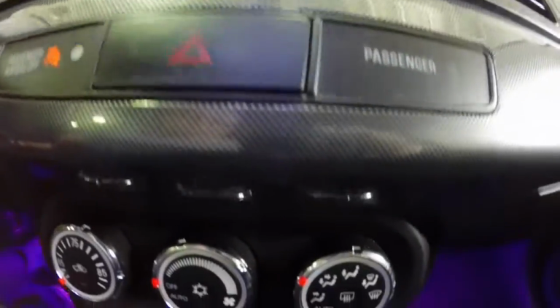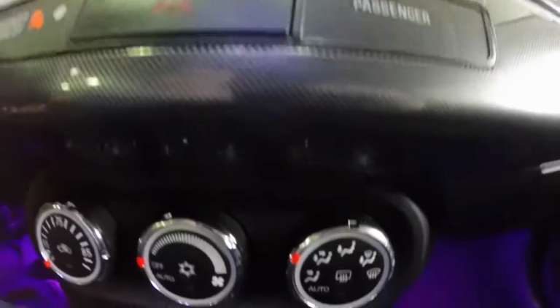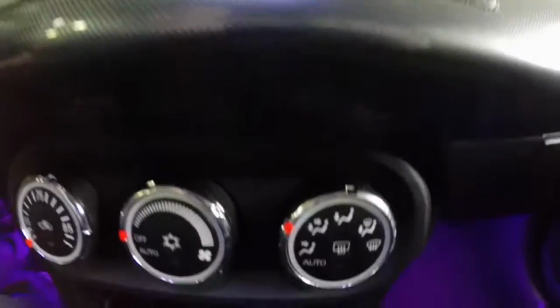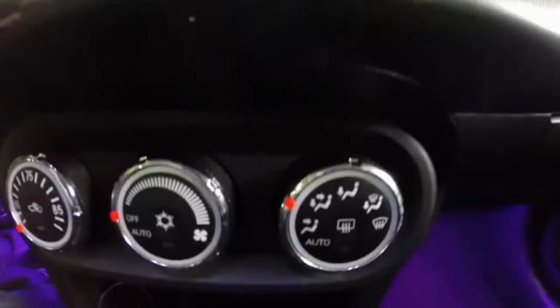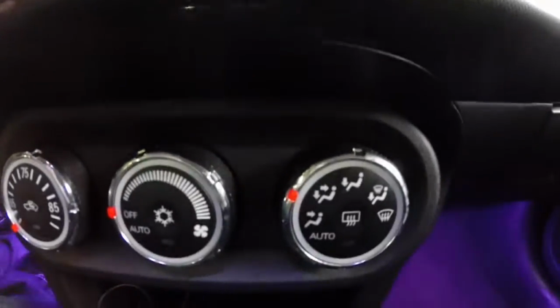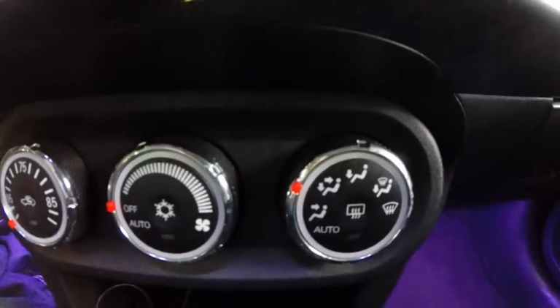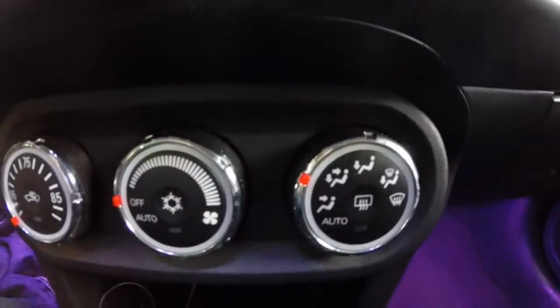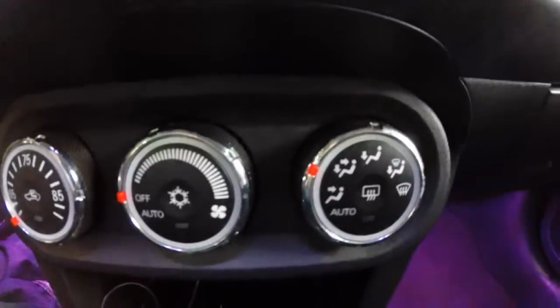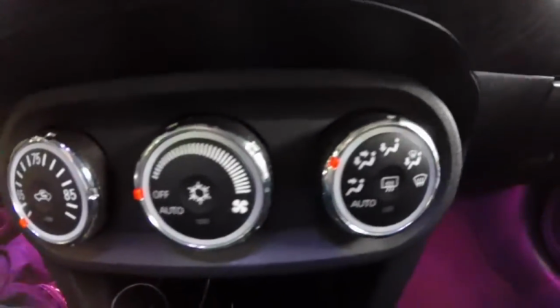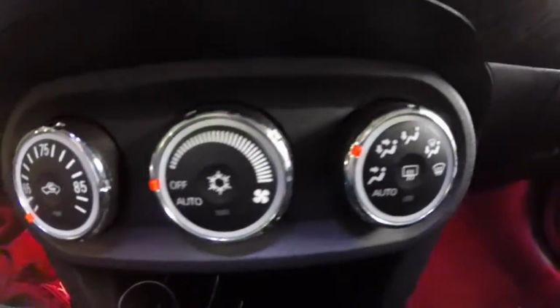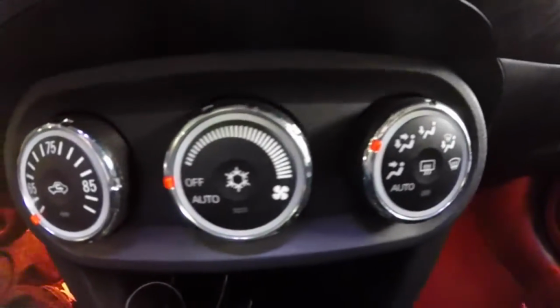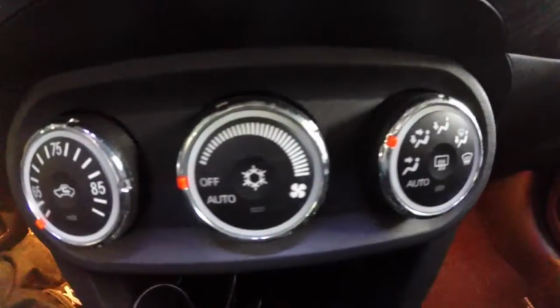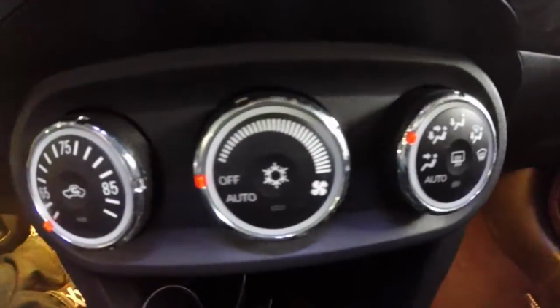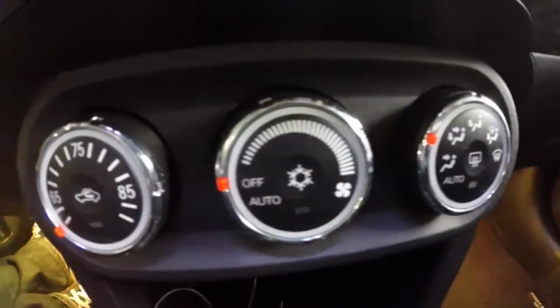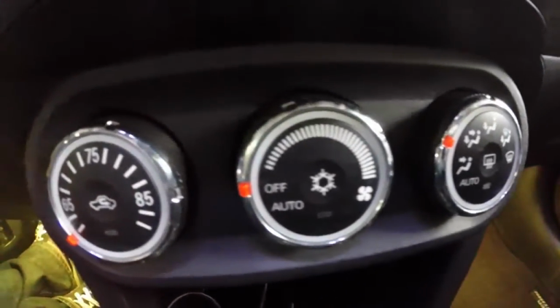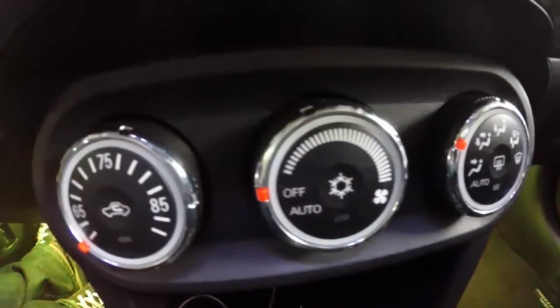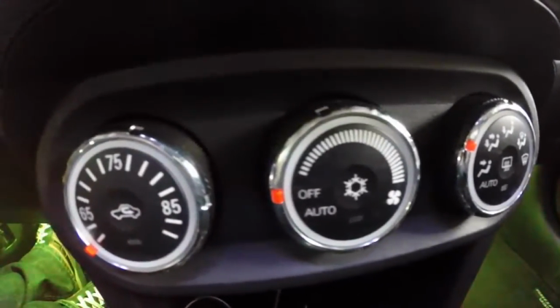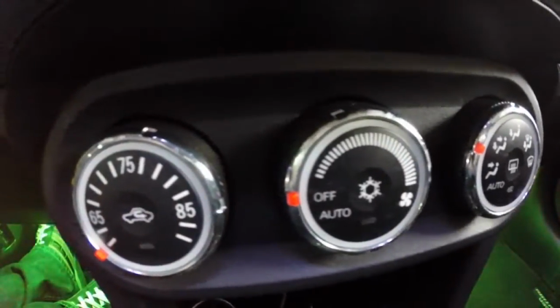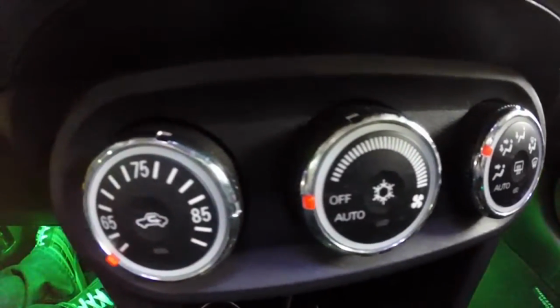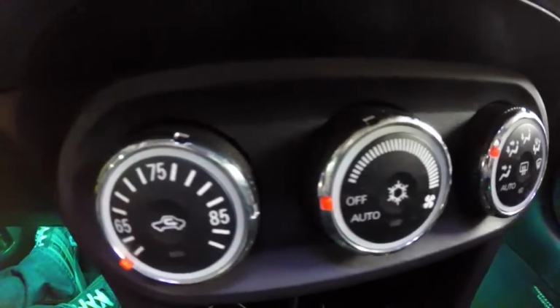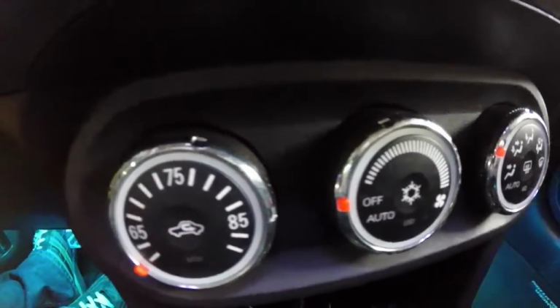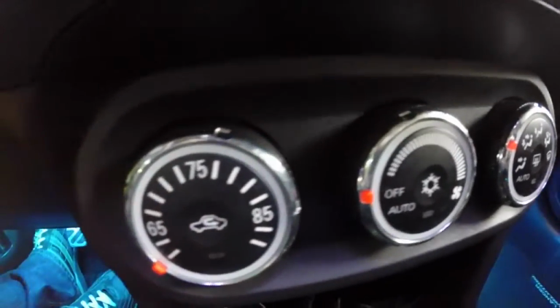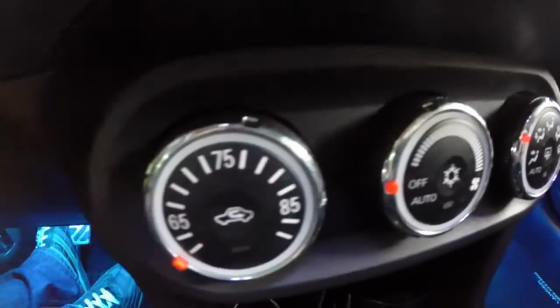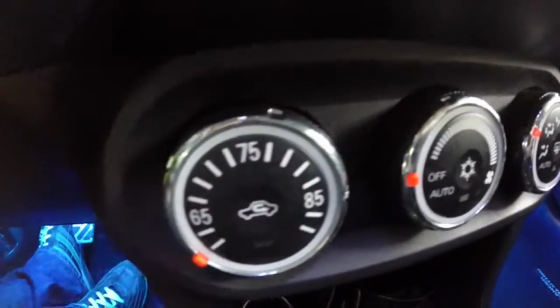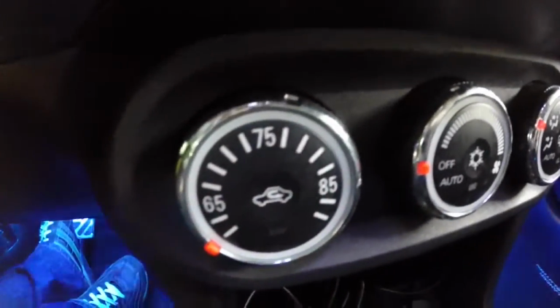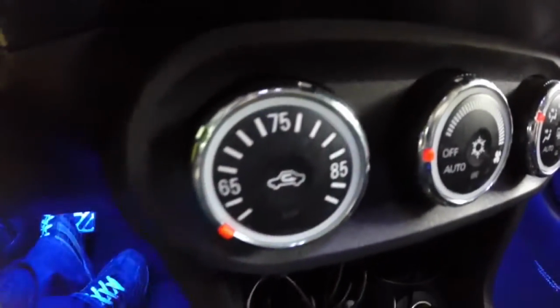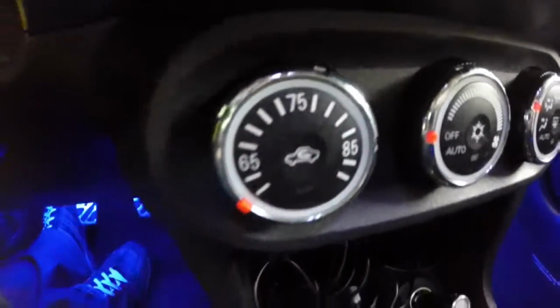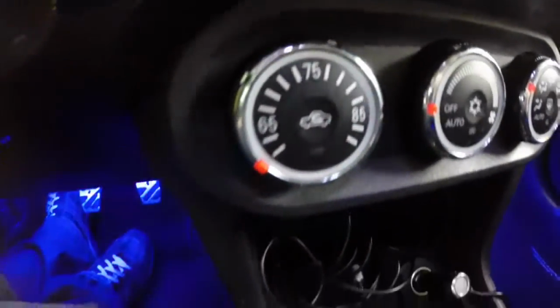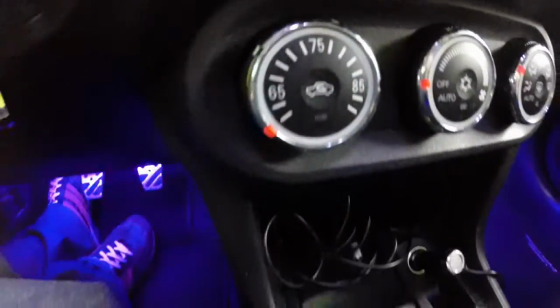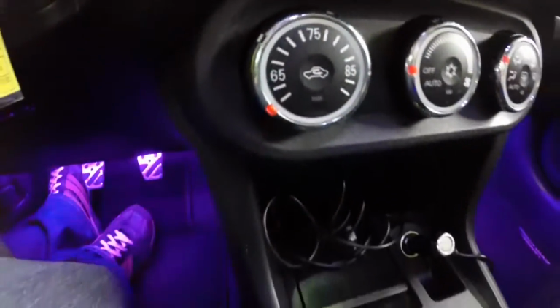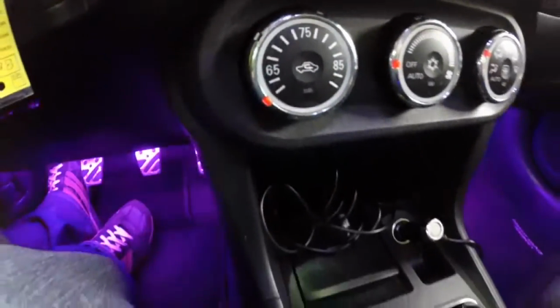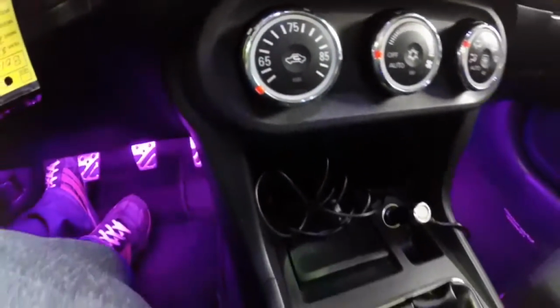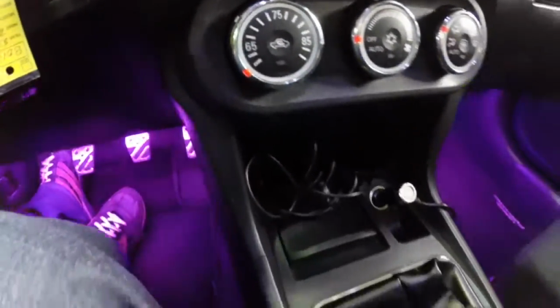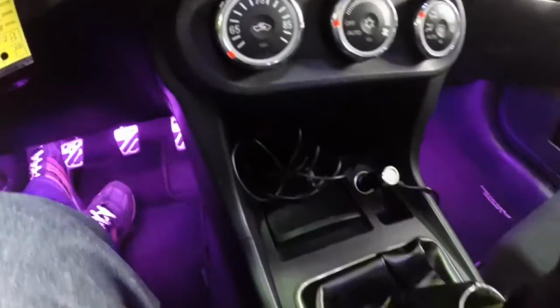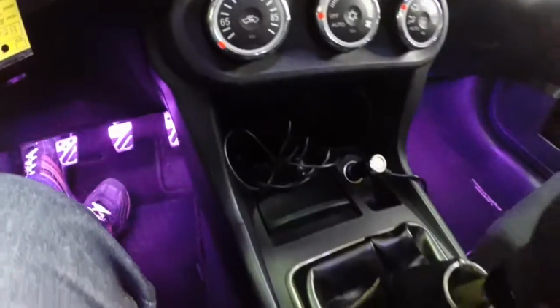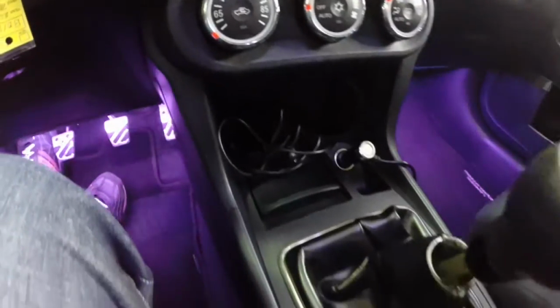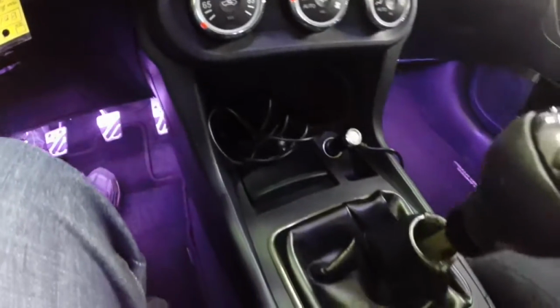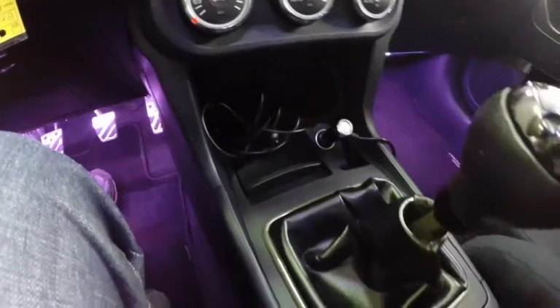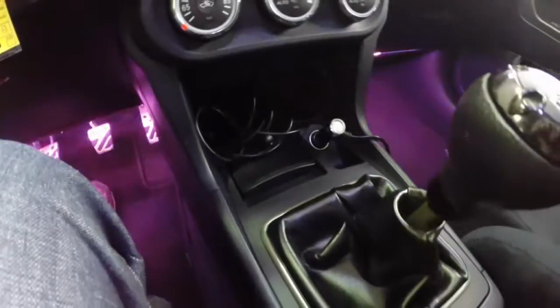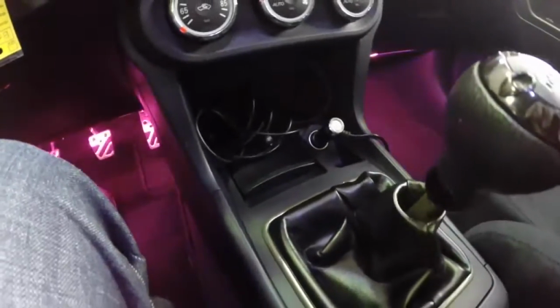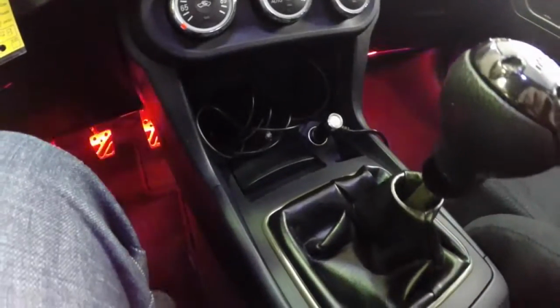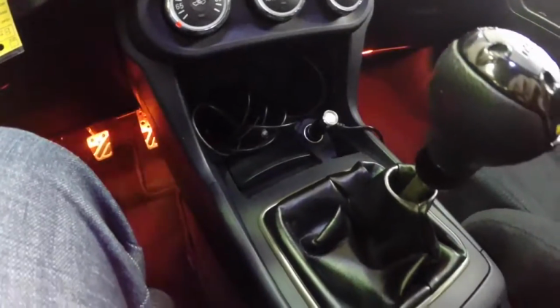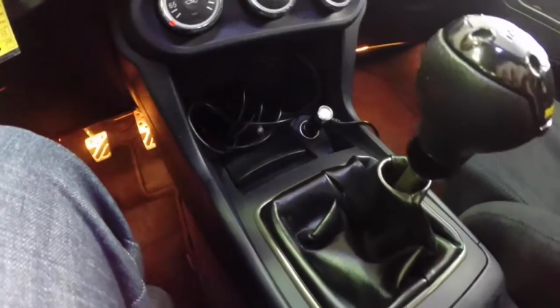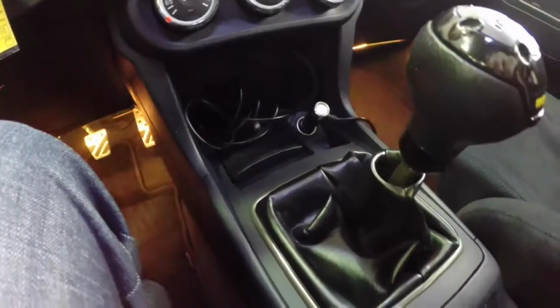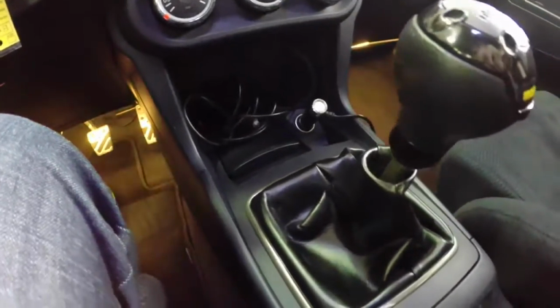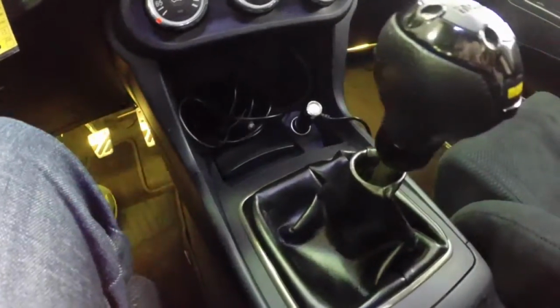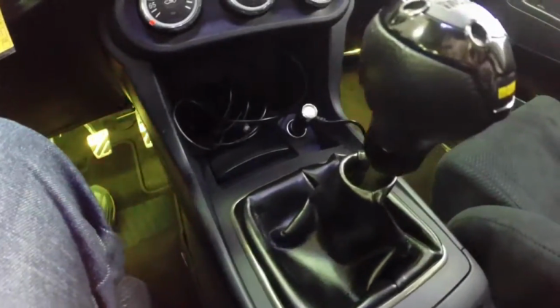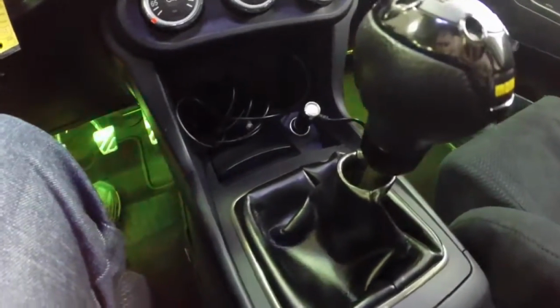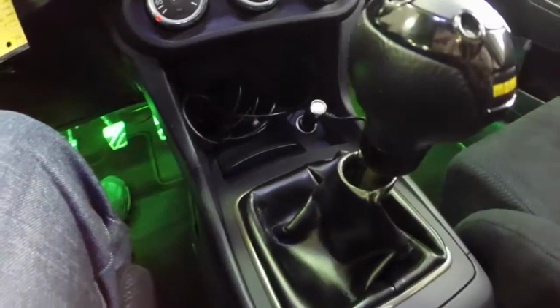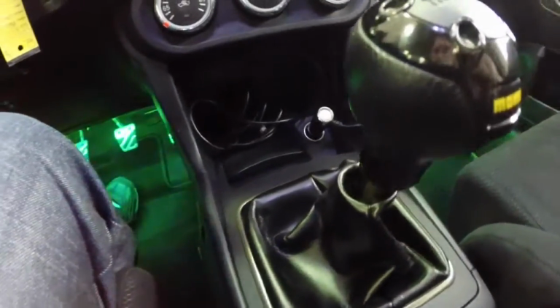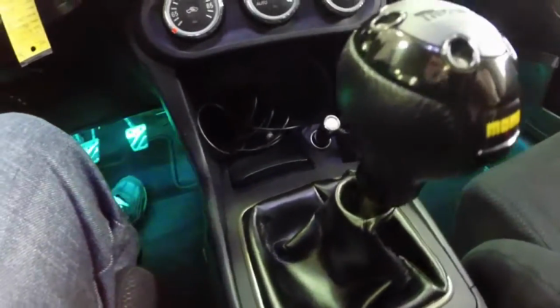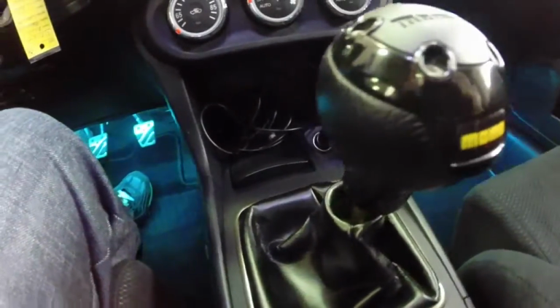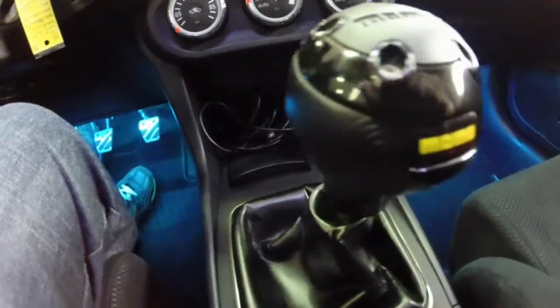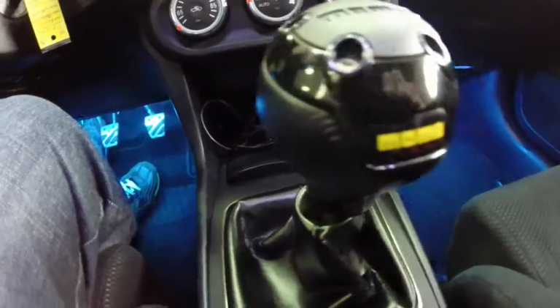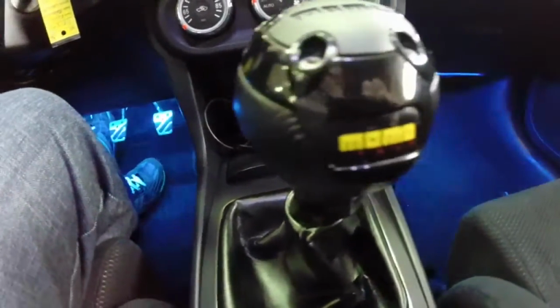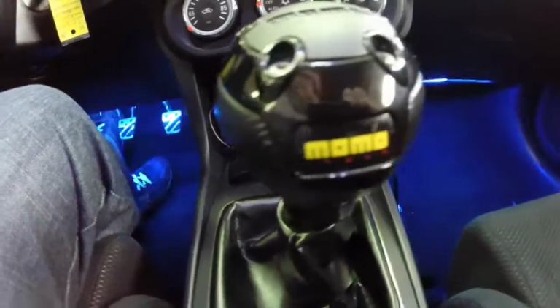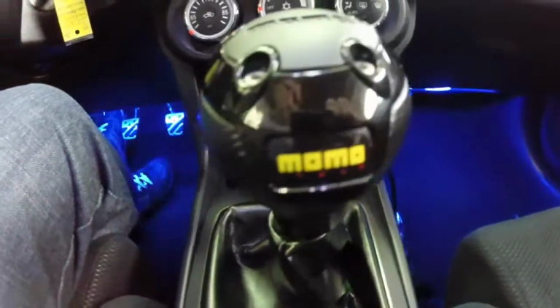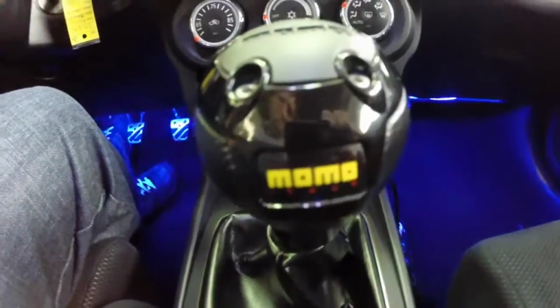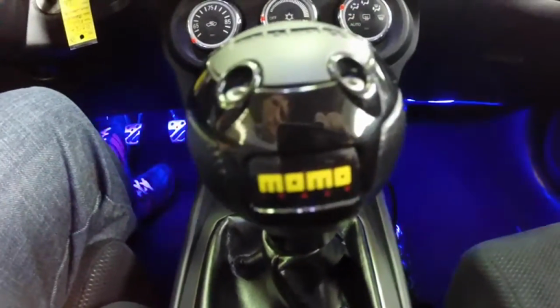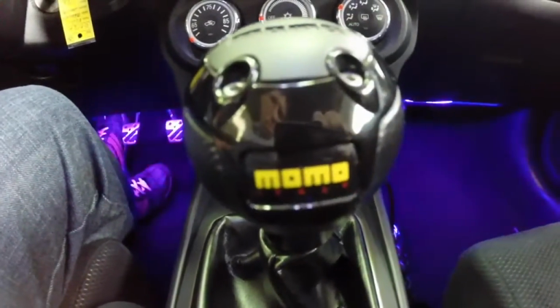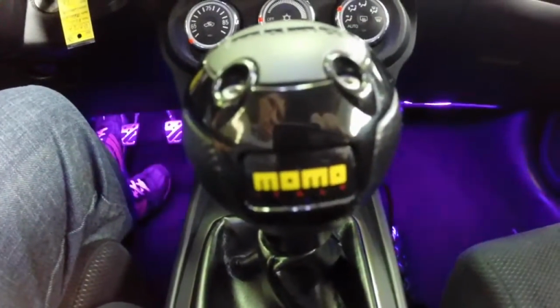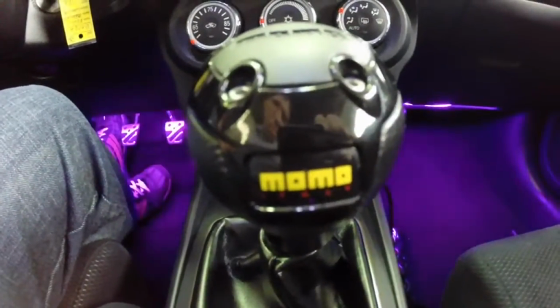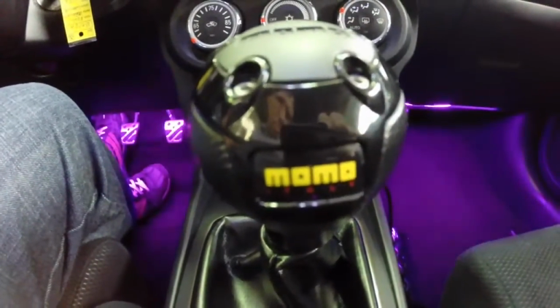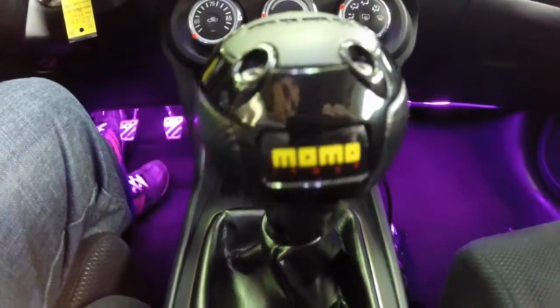It does have your automatic climate control. It's a five-speed manual and has a Momo shift knob on it.